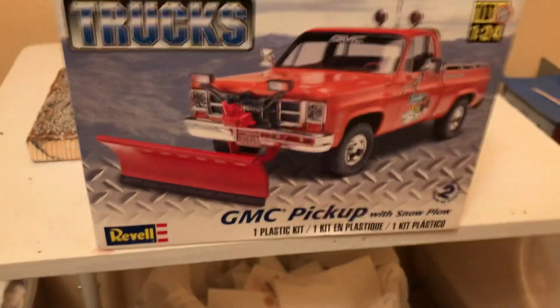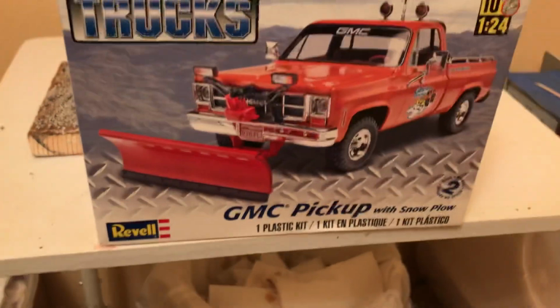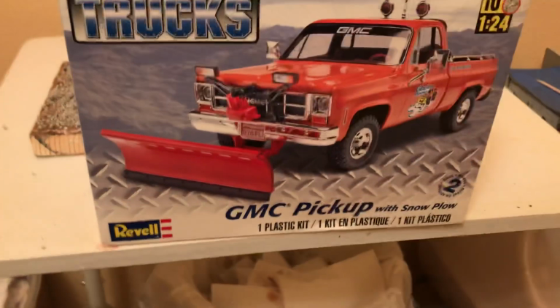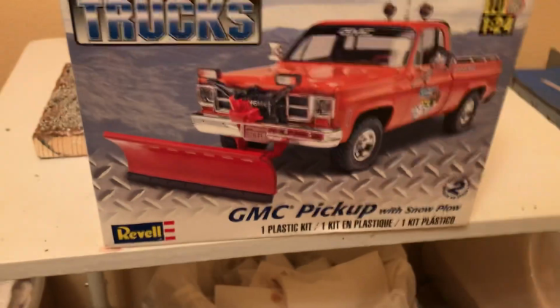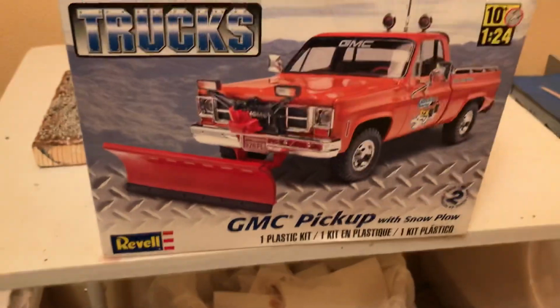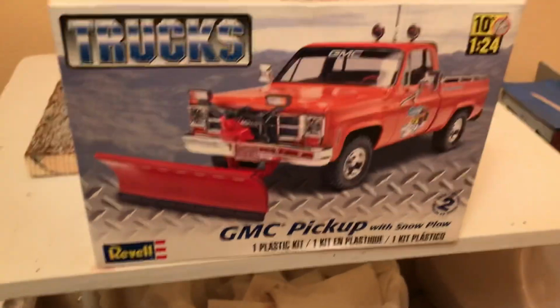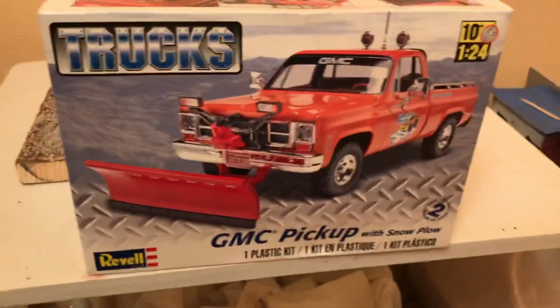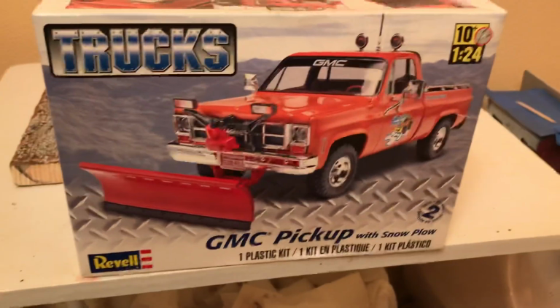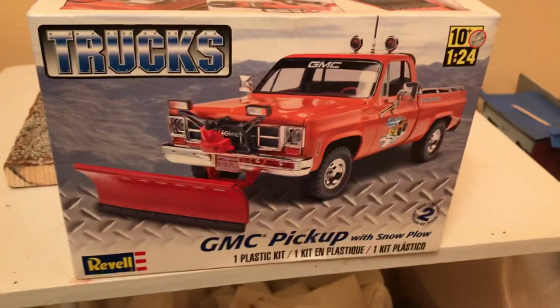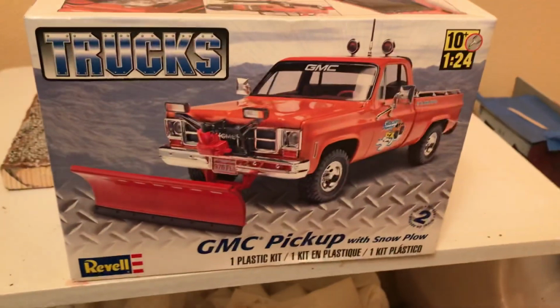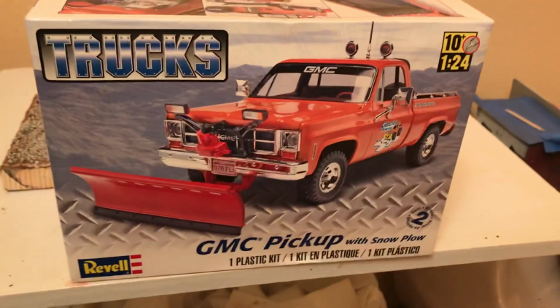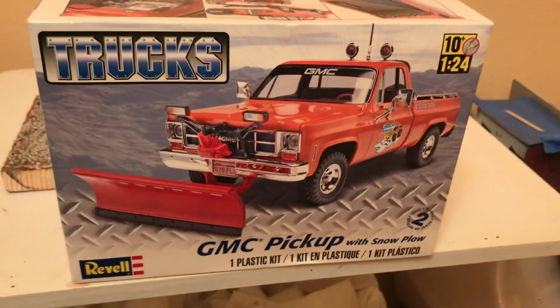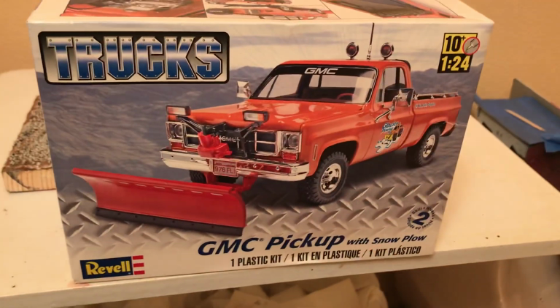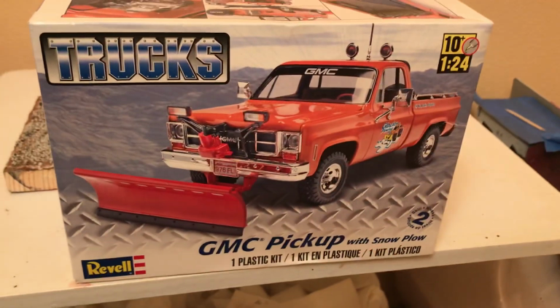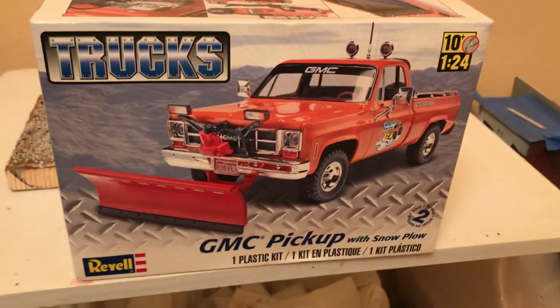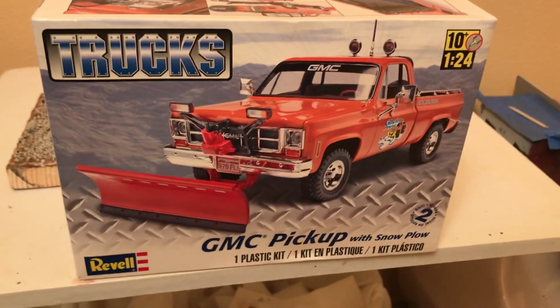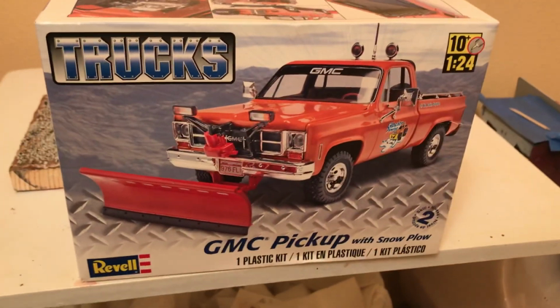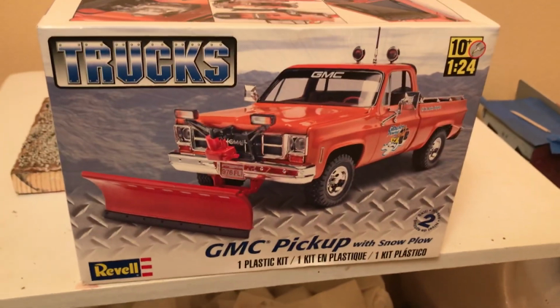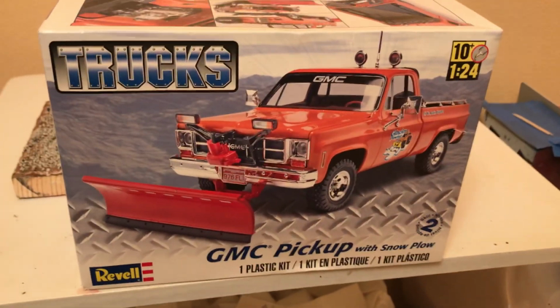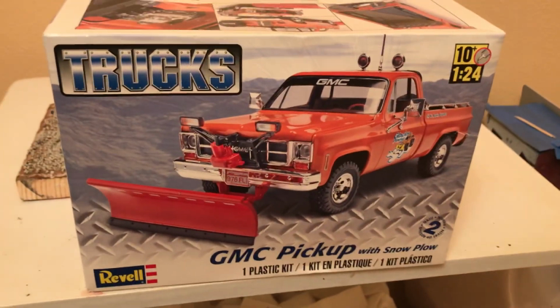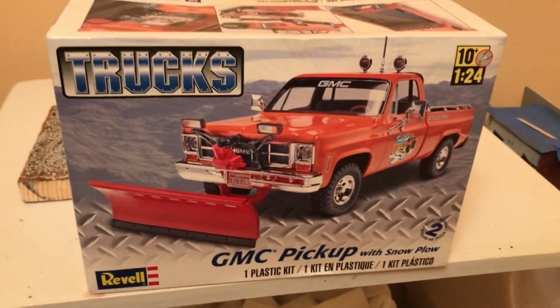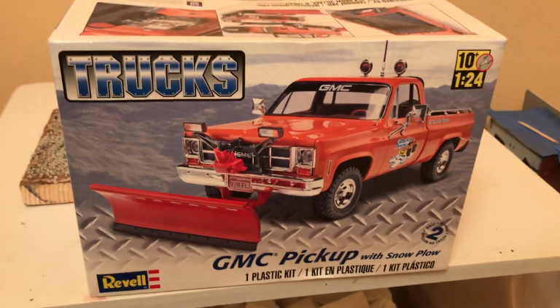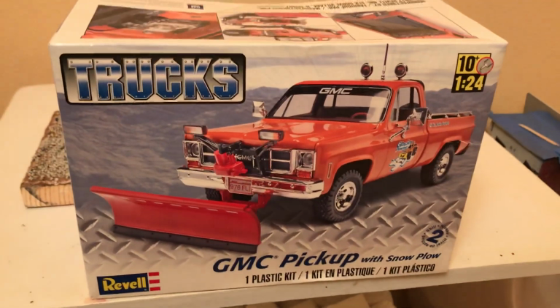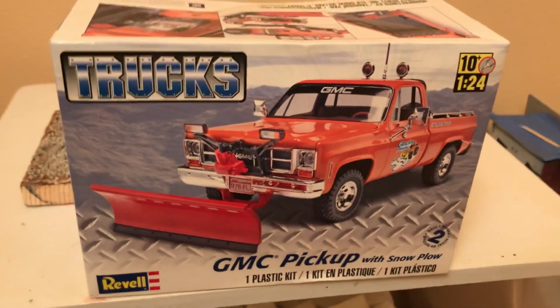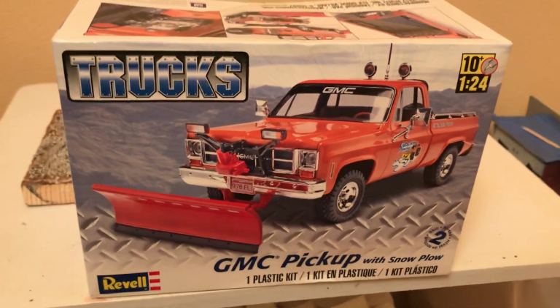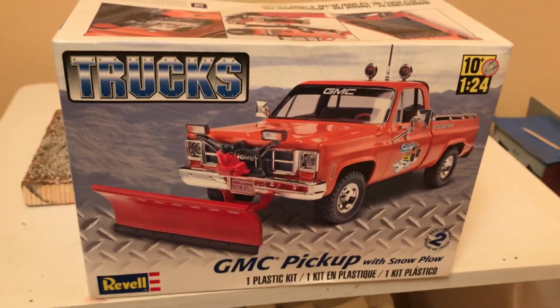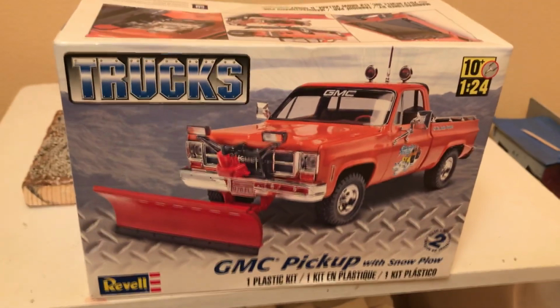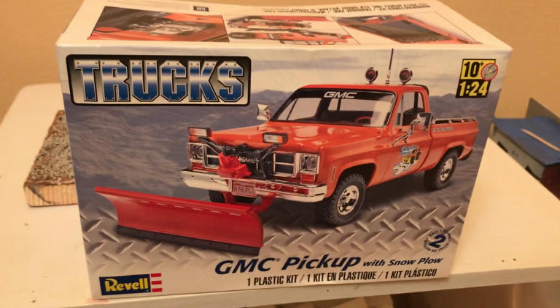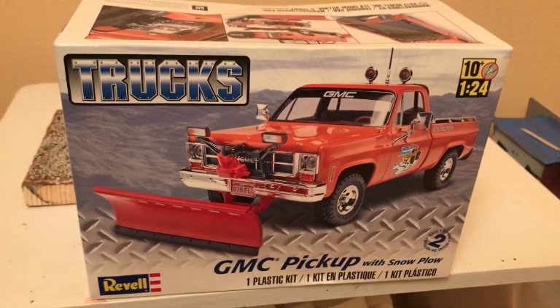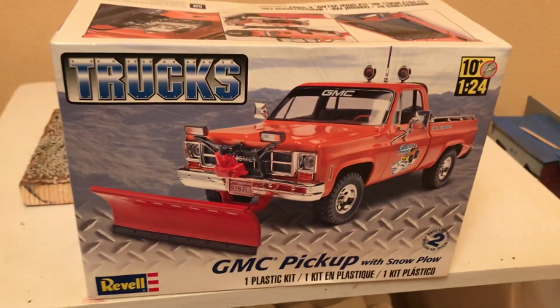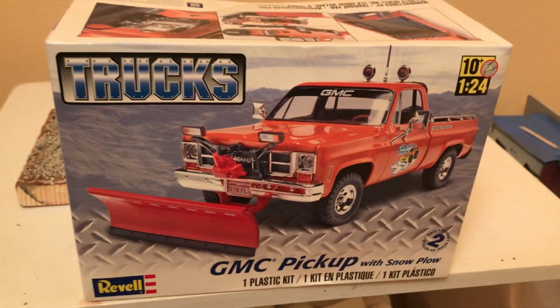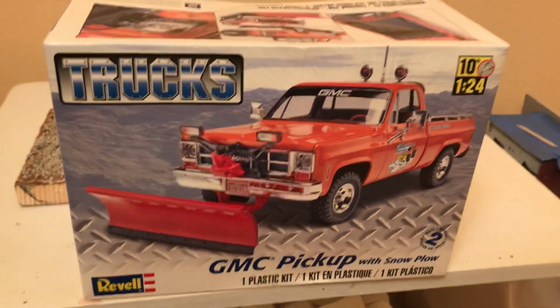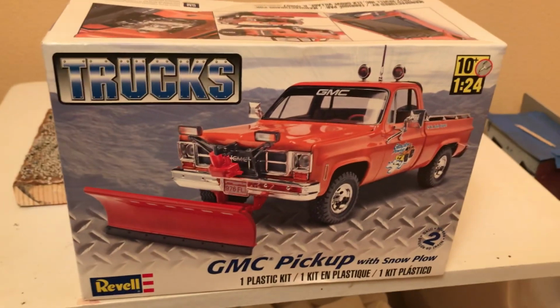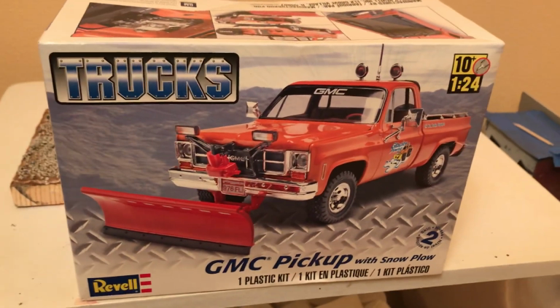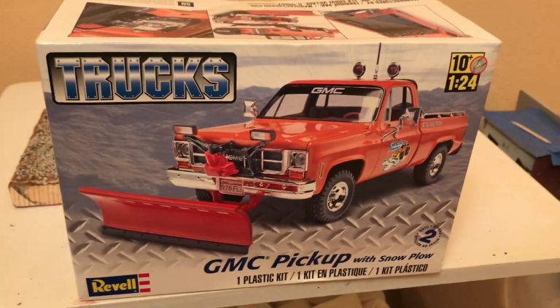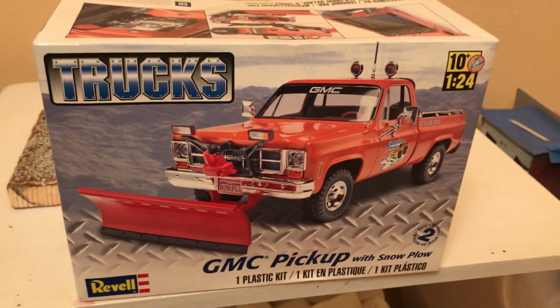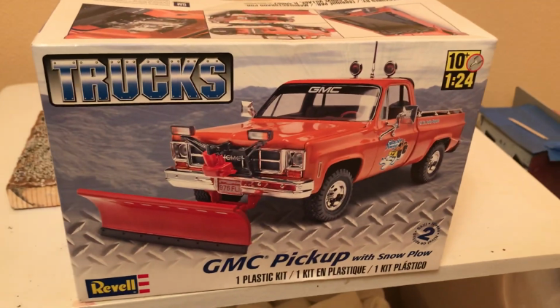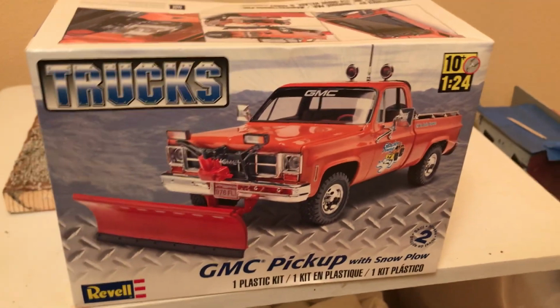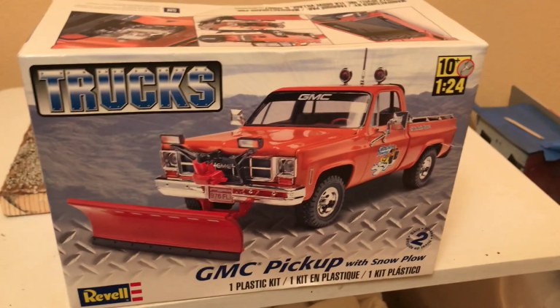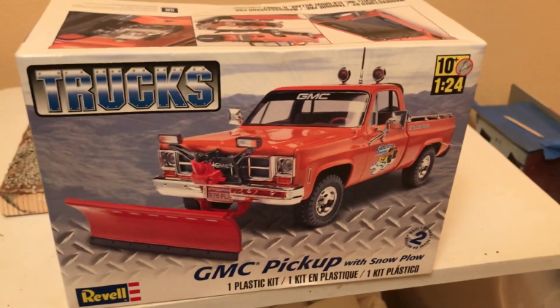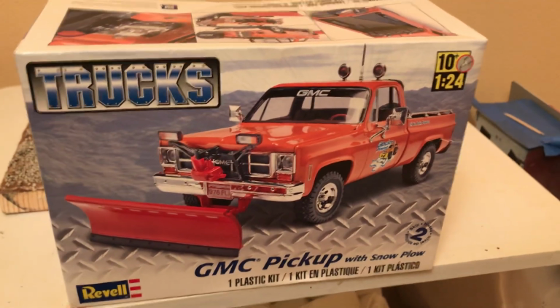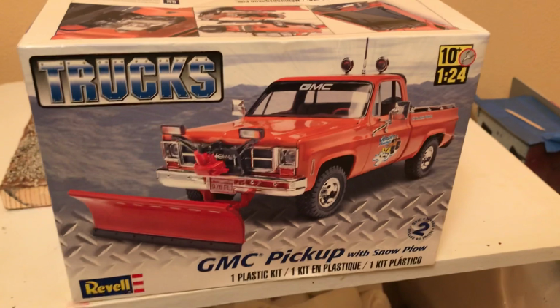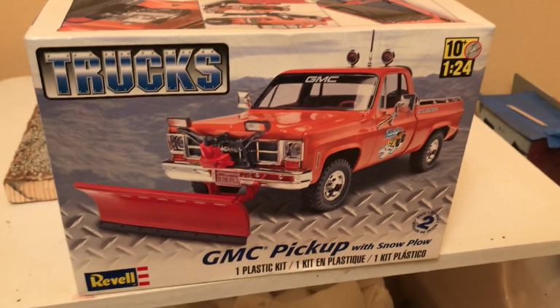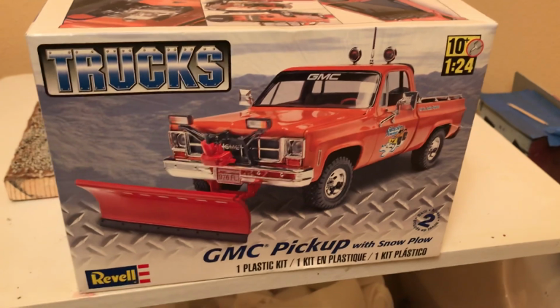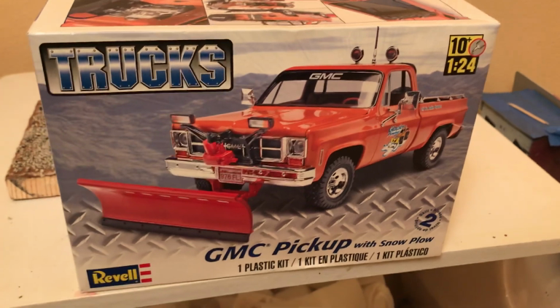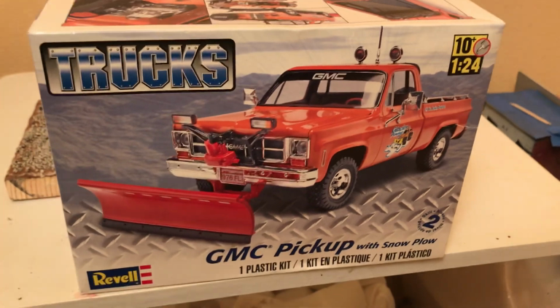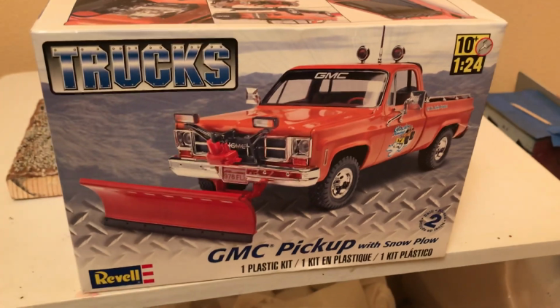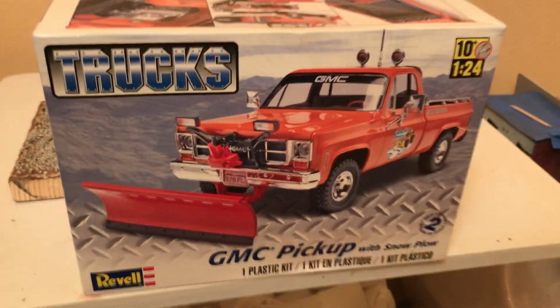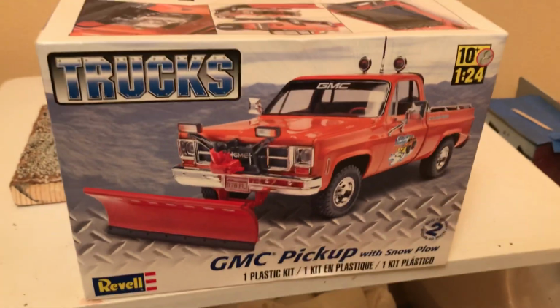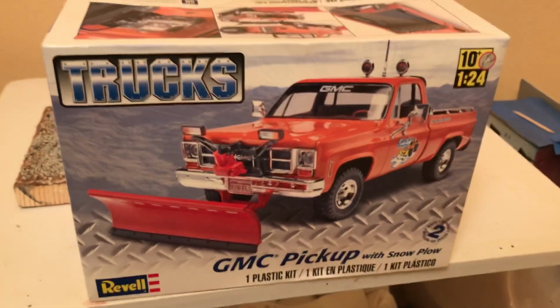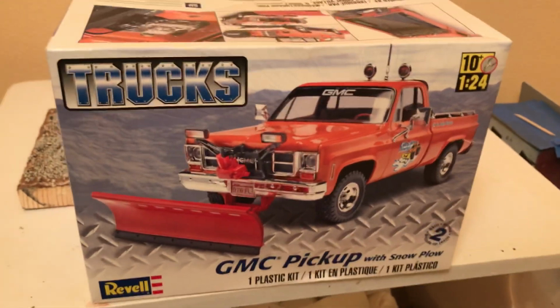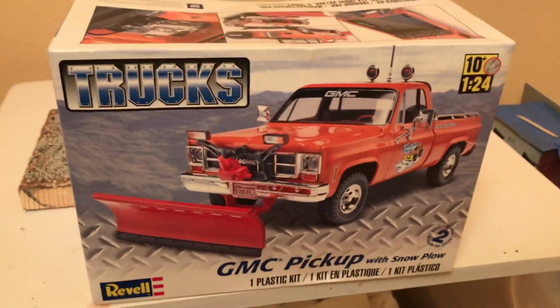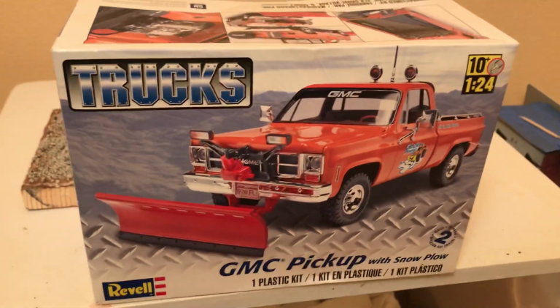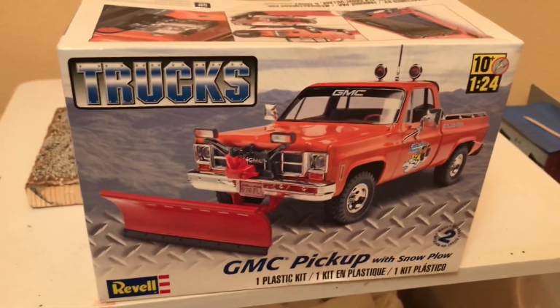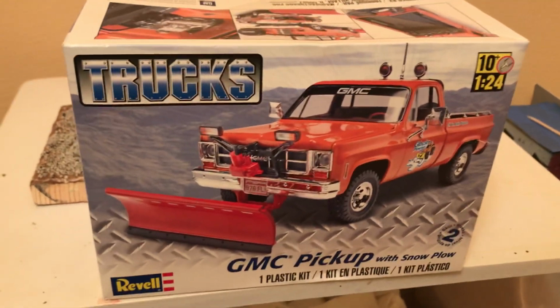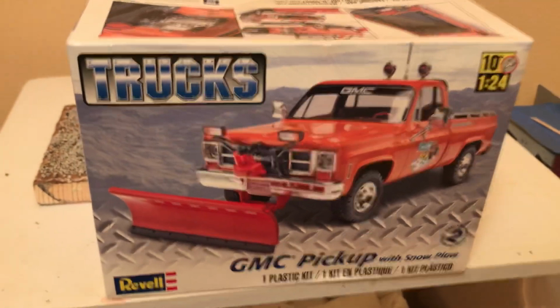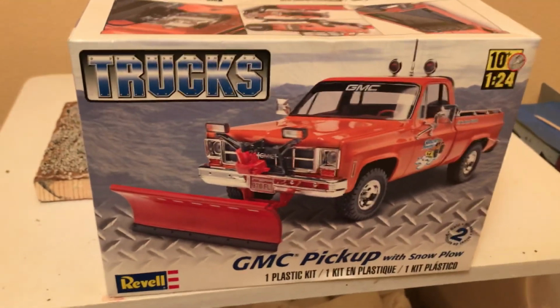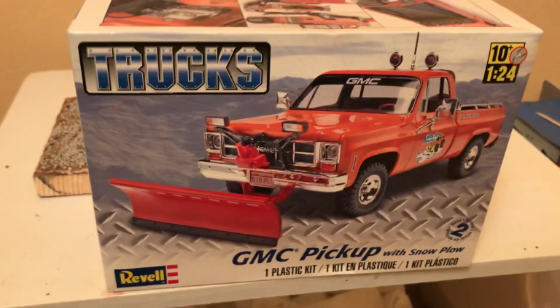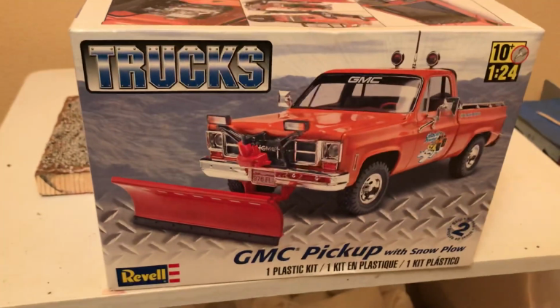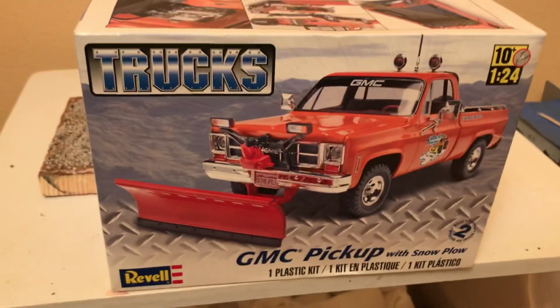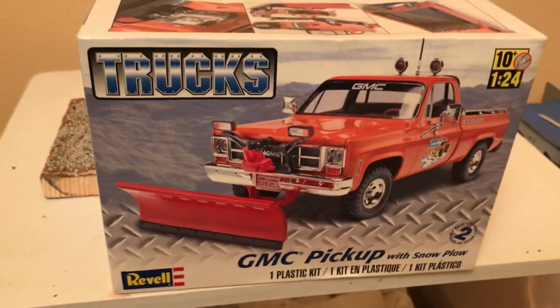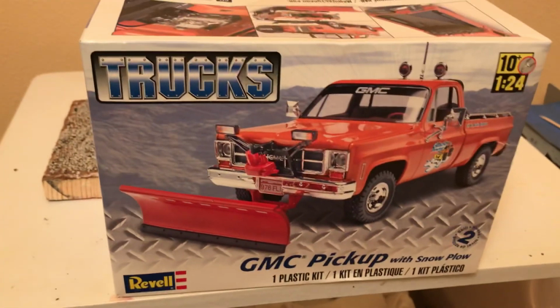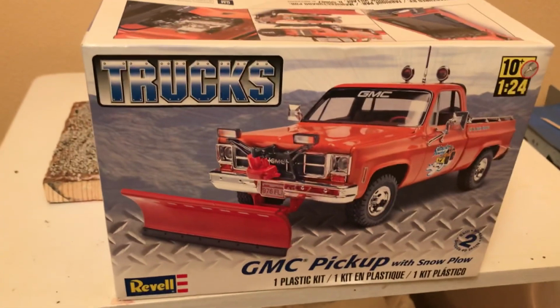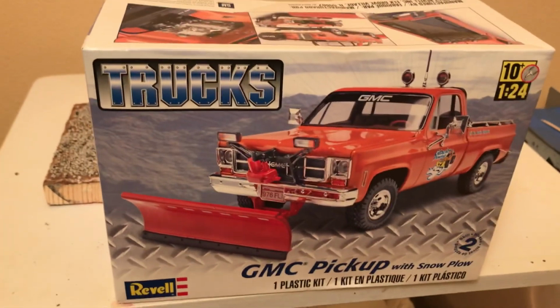Happy Saturday, y'all. It's done. Here's a reveal video.